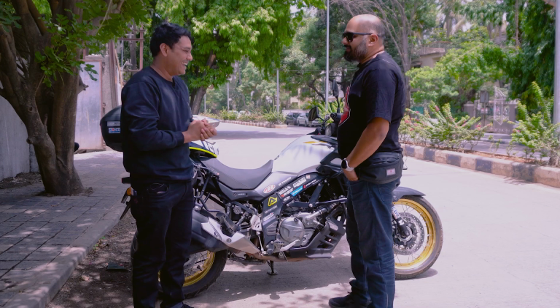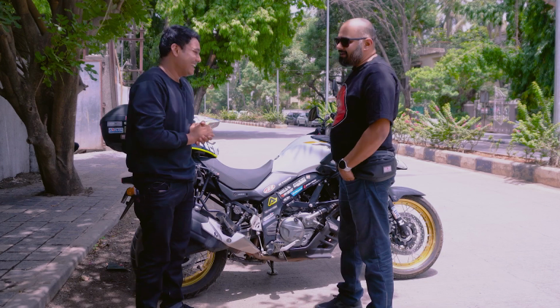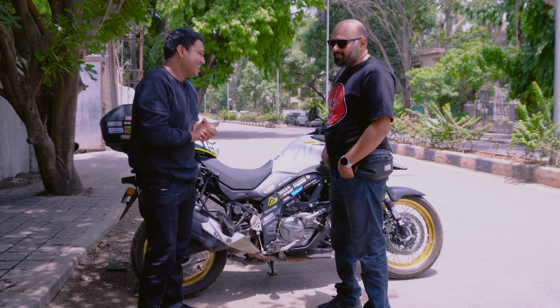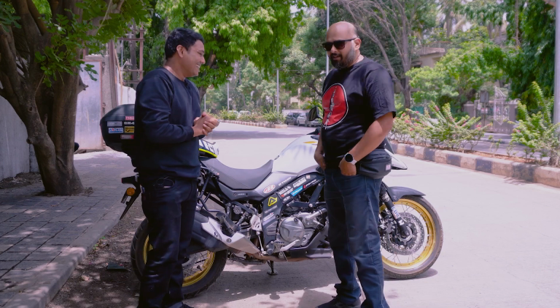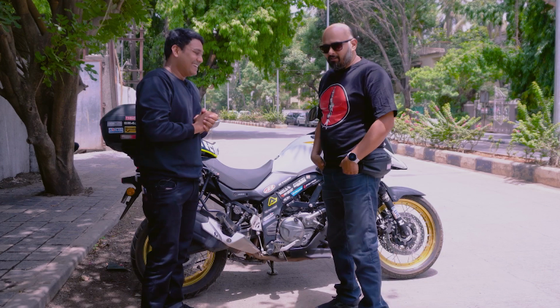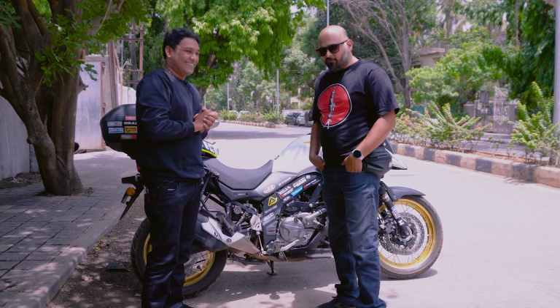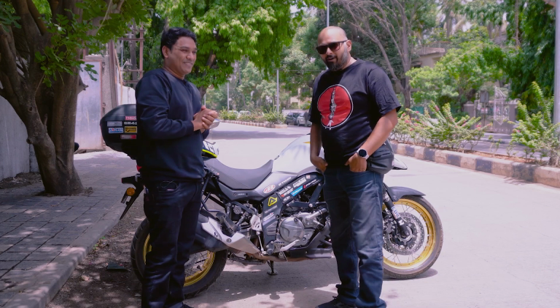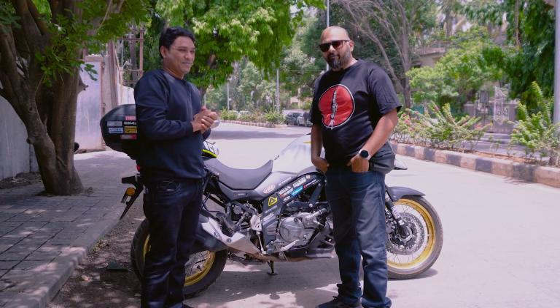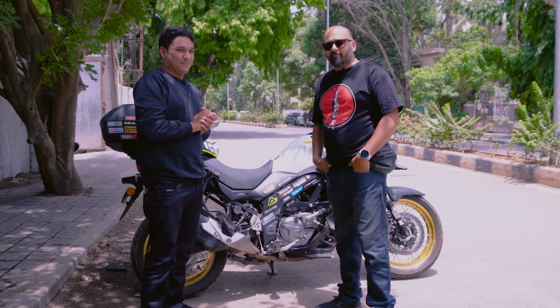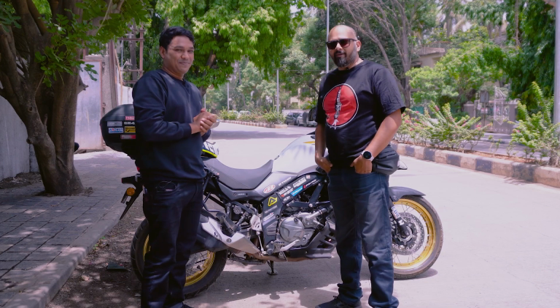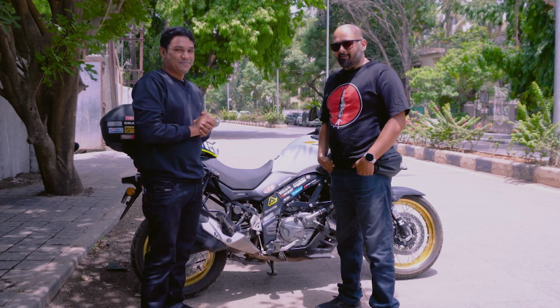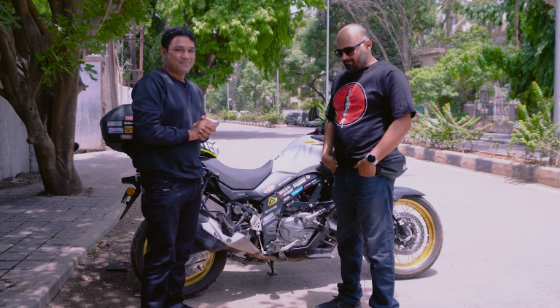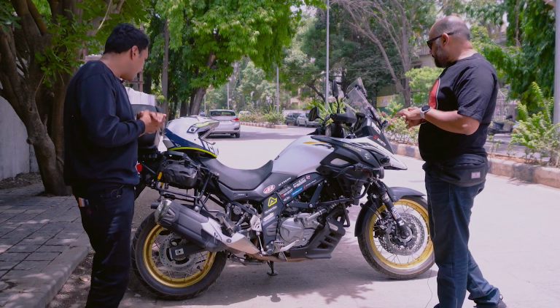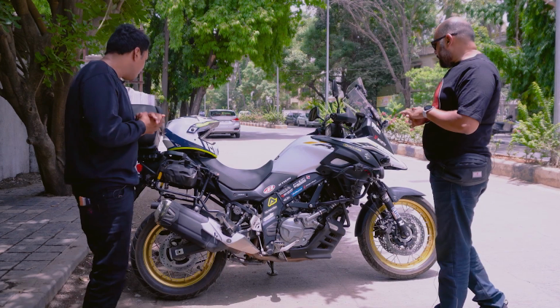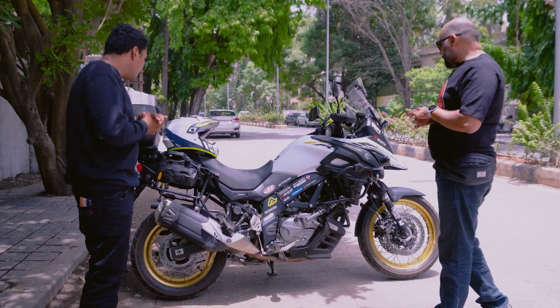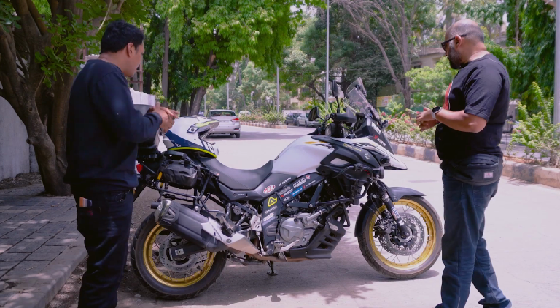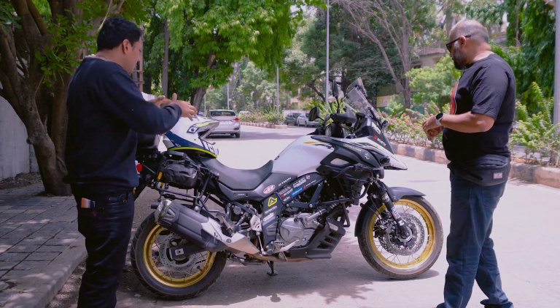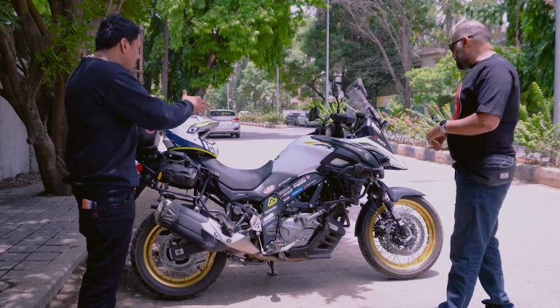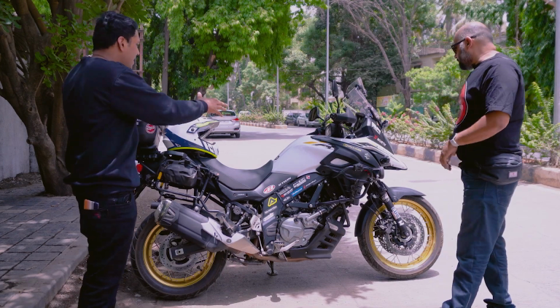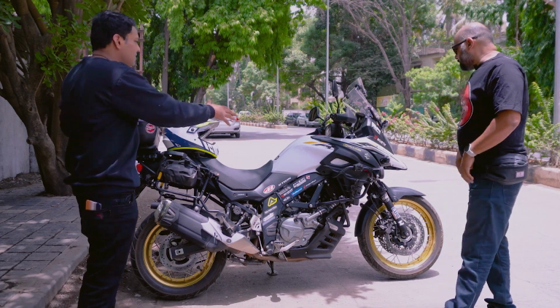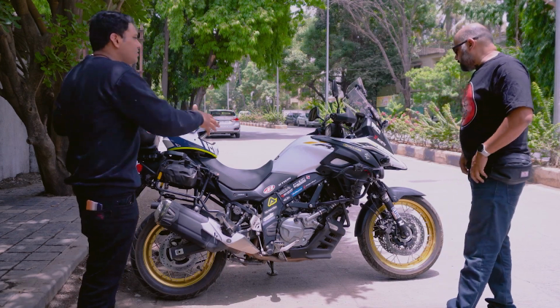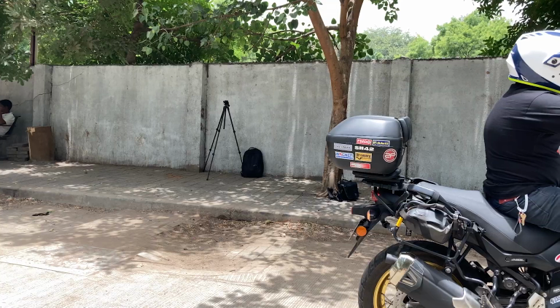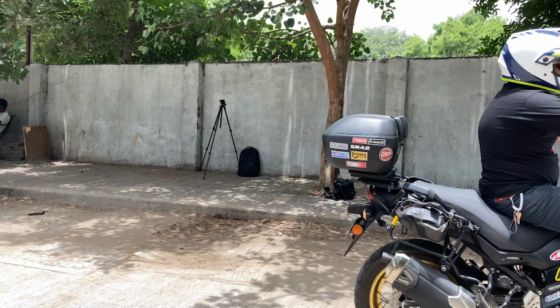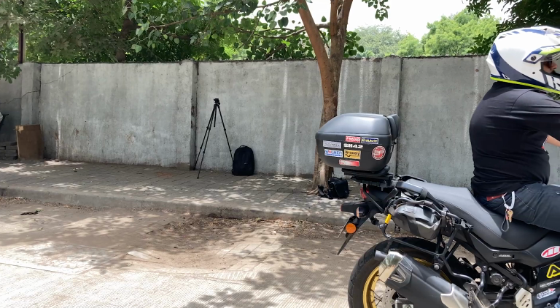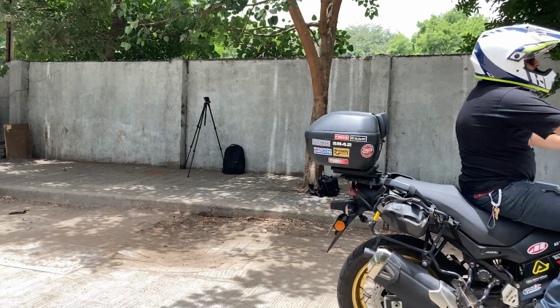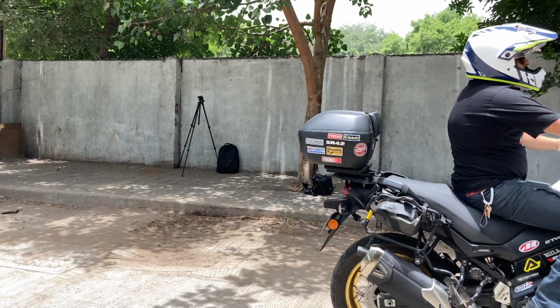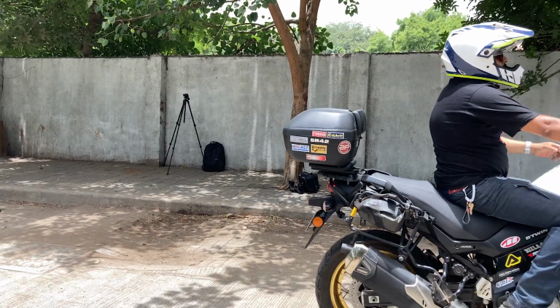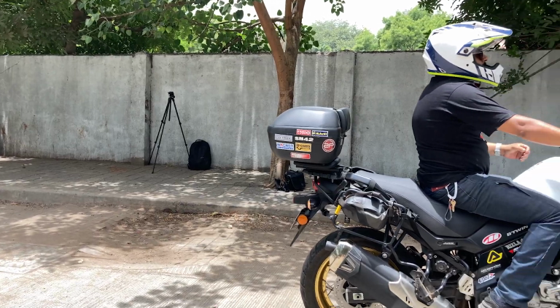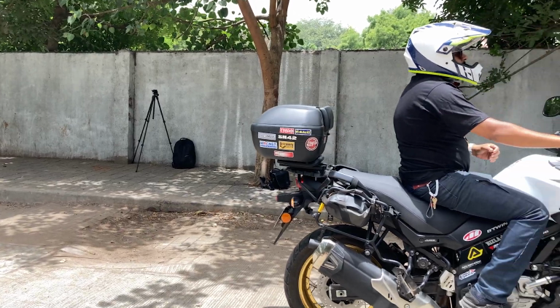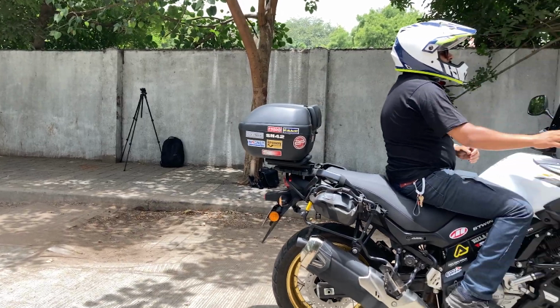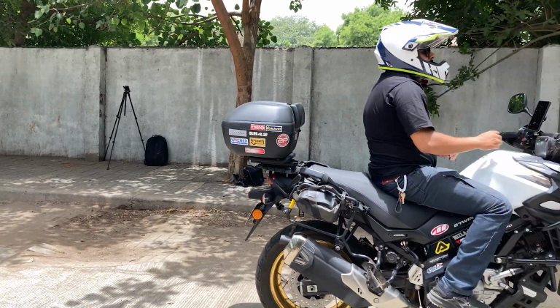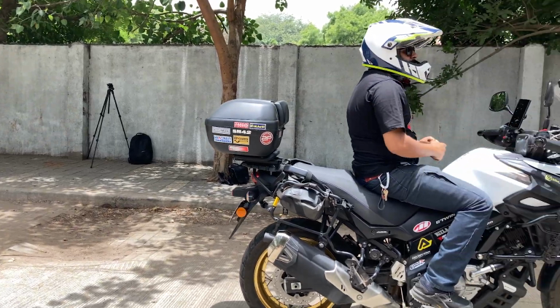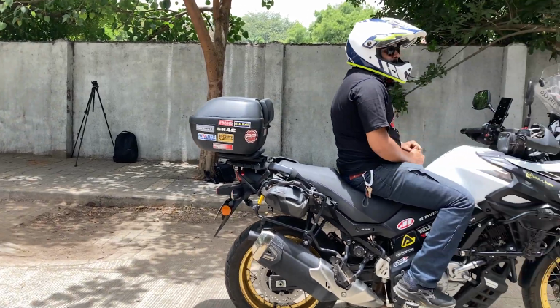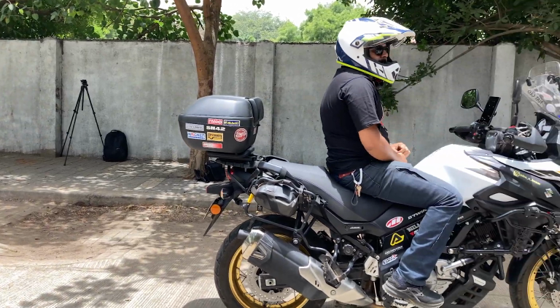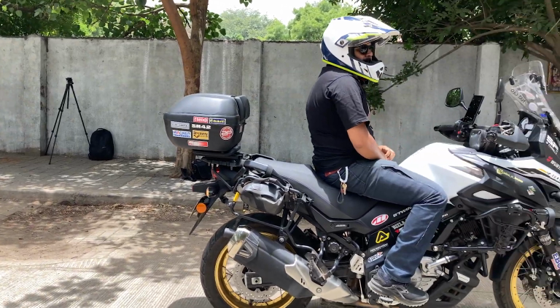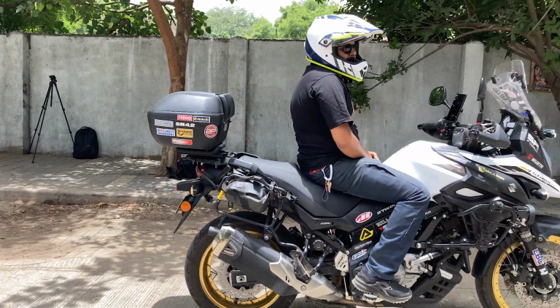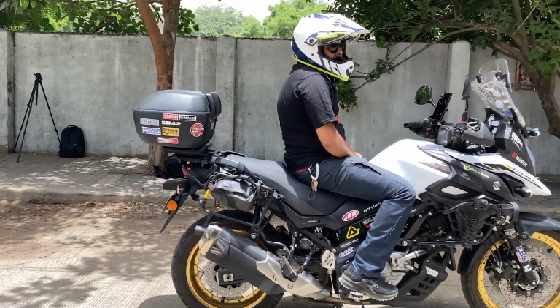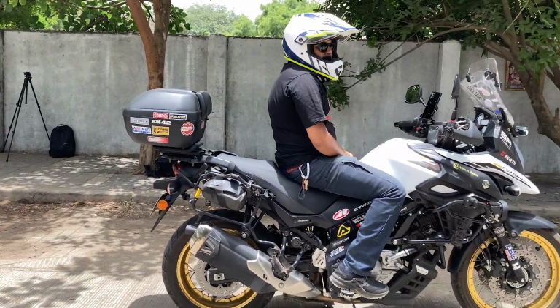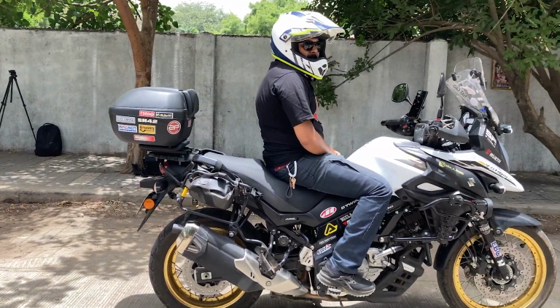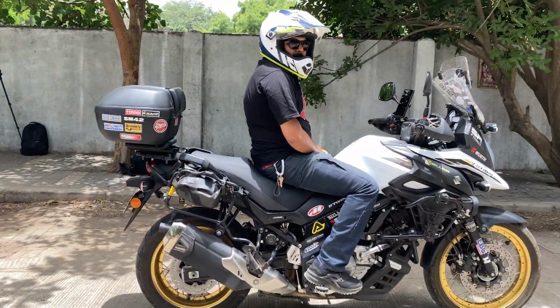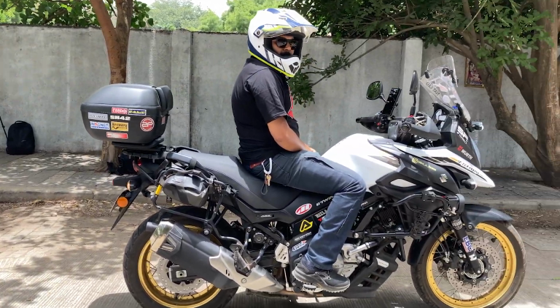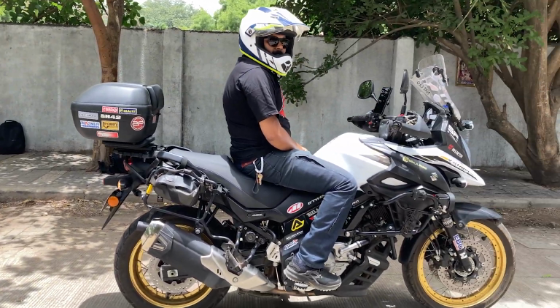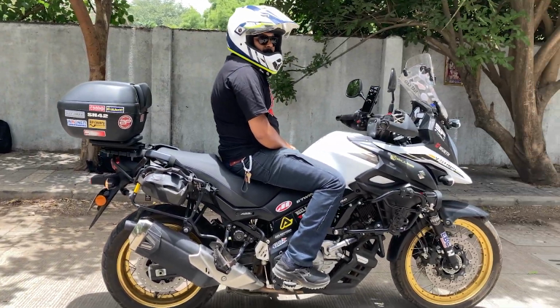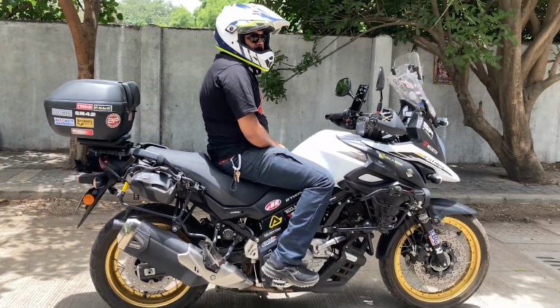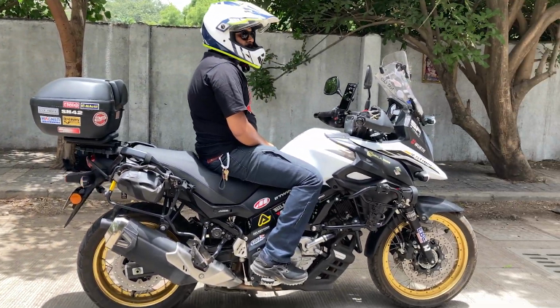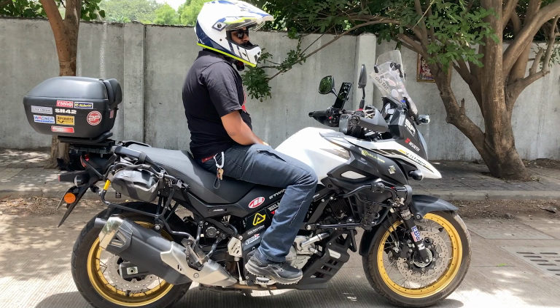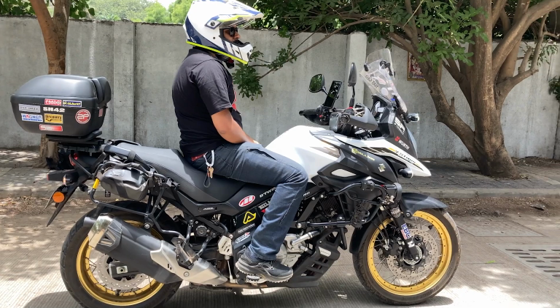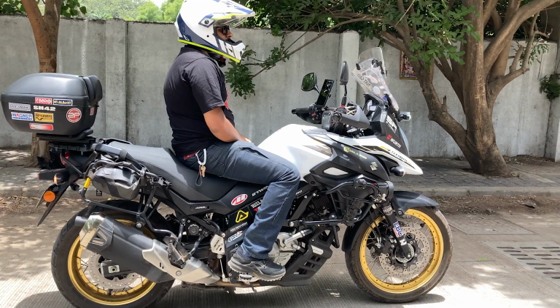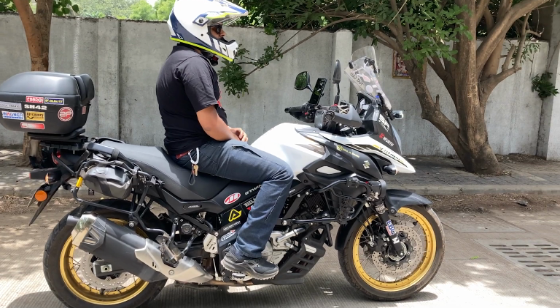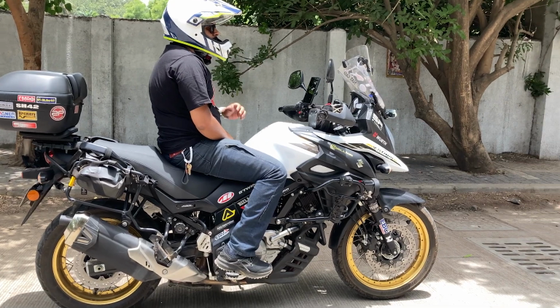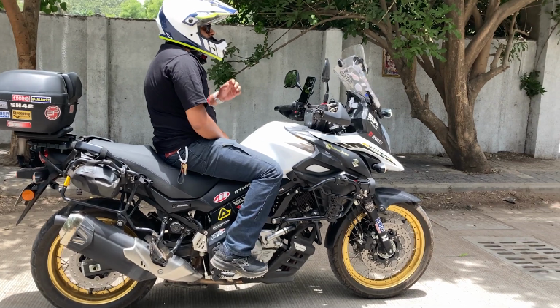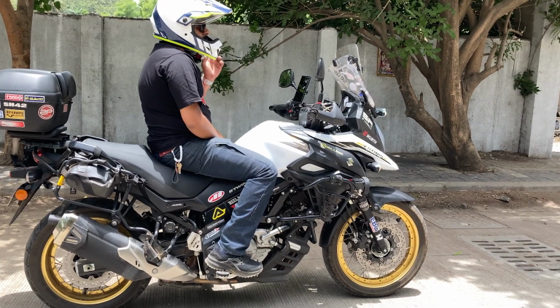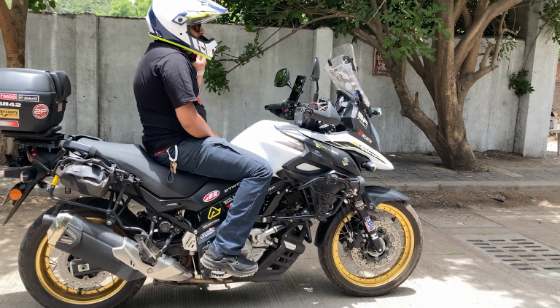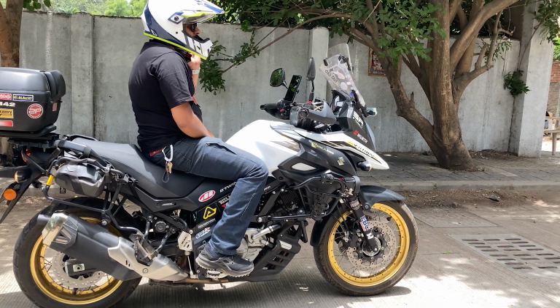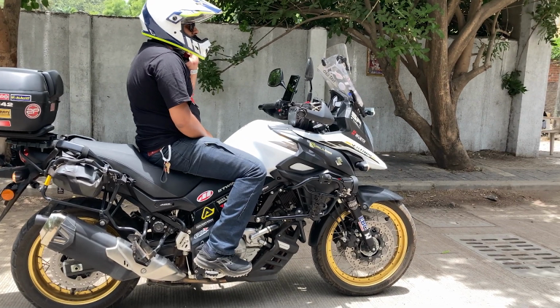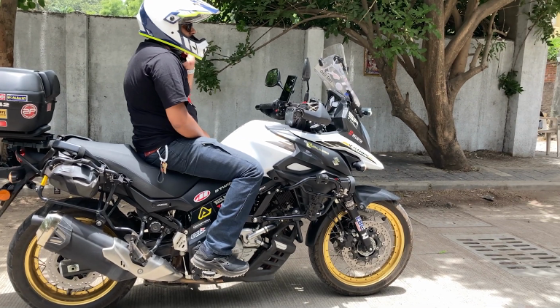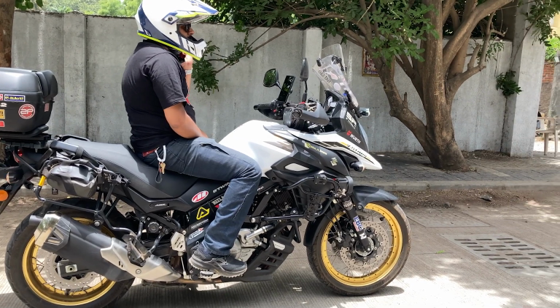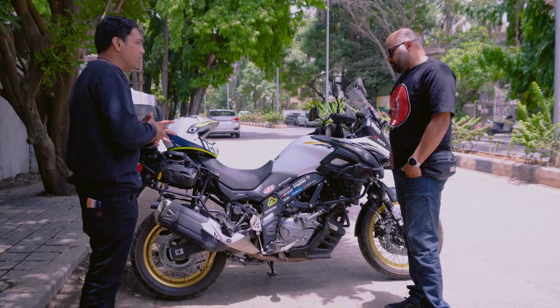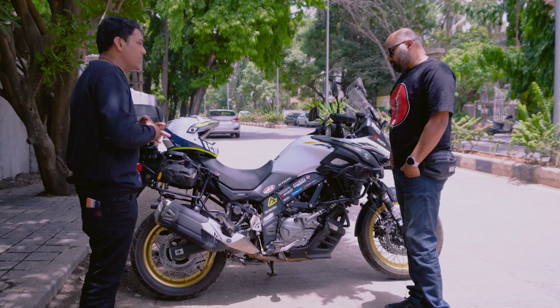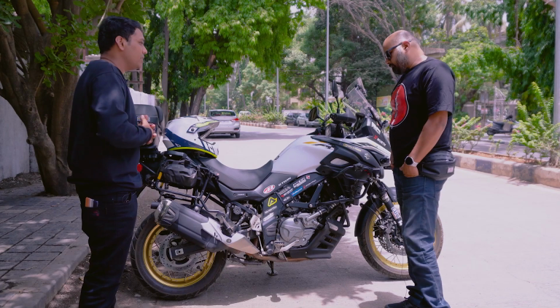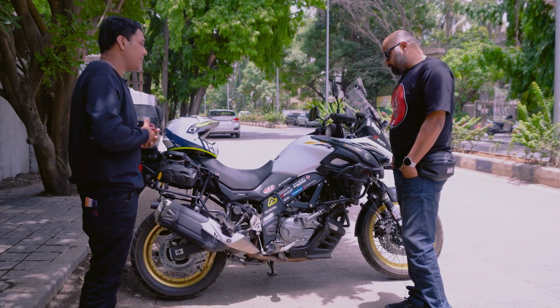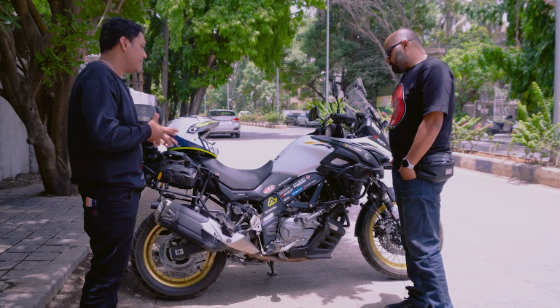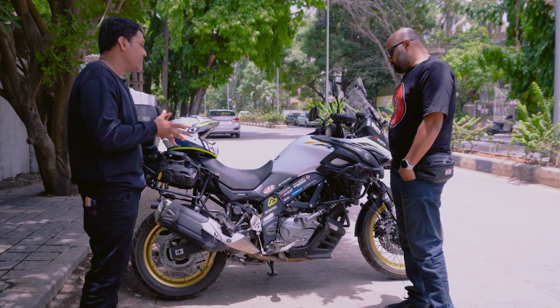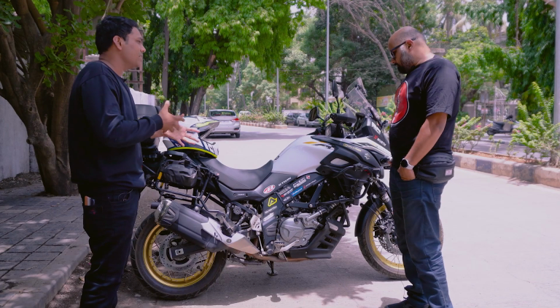Hi, thanks for having me. You have put a lot of accessories on the car. Yes, obviously you are on tour, so you have to take a lot of life and carry it.